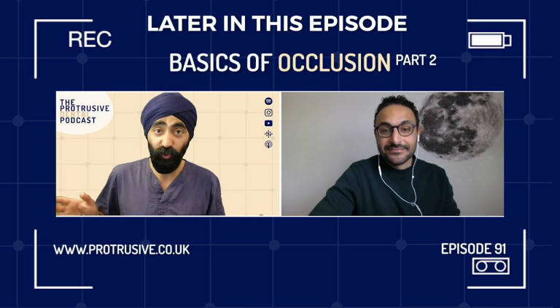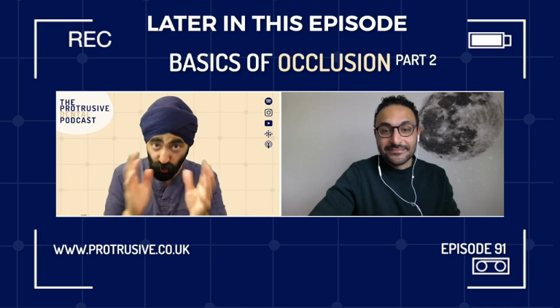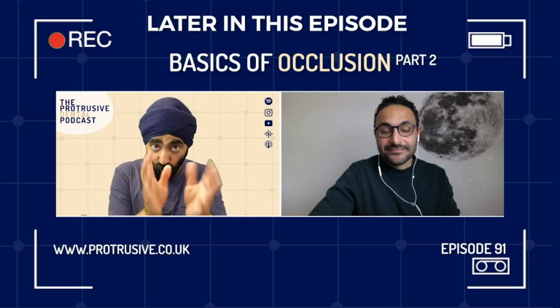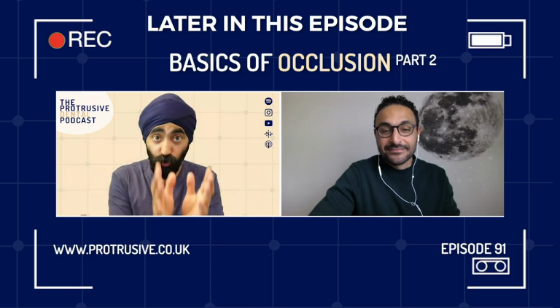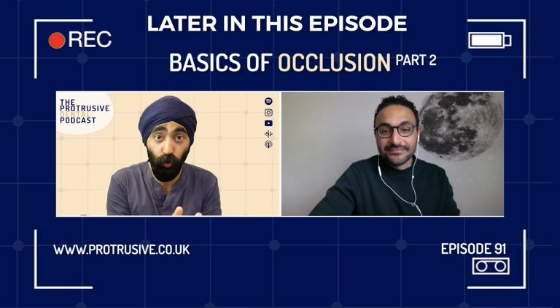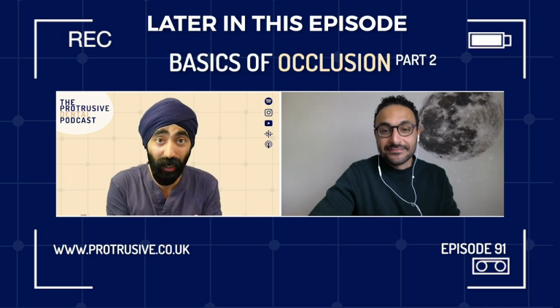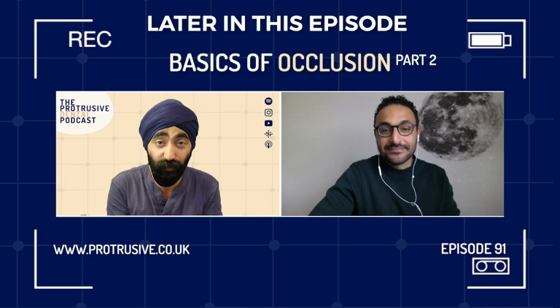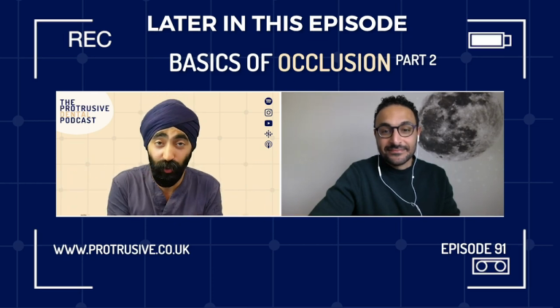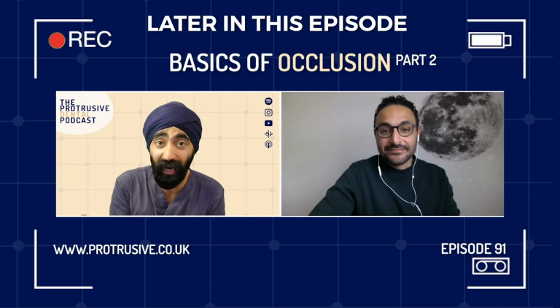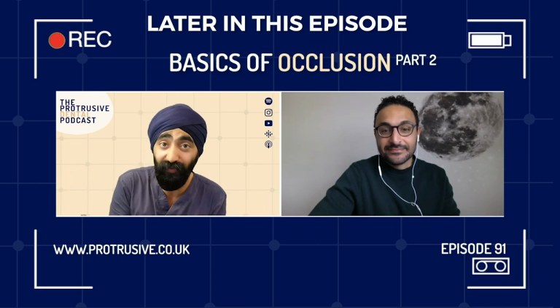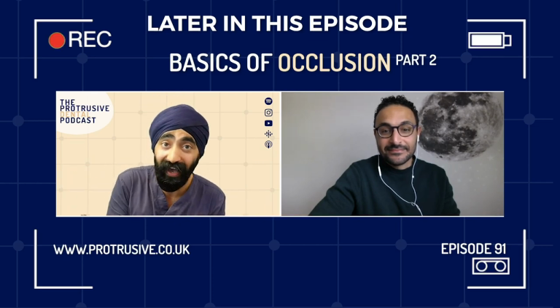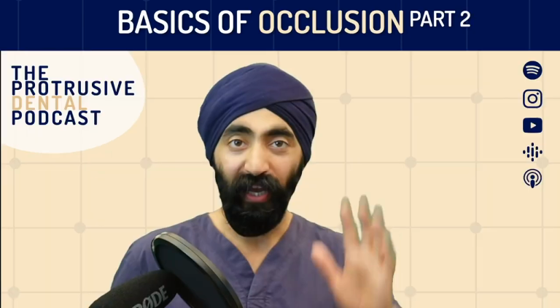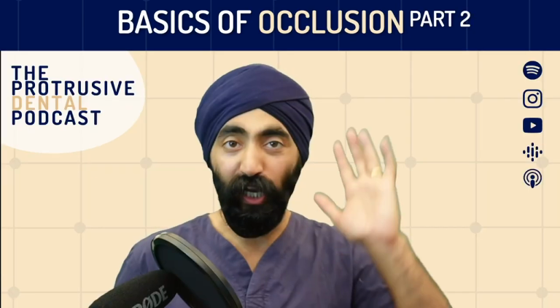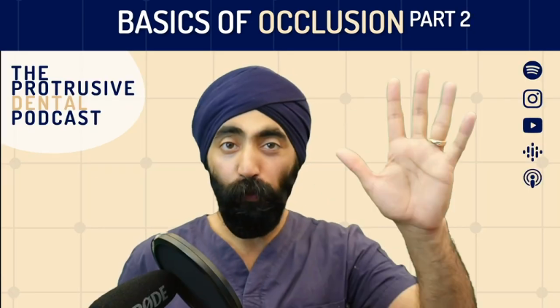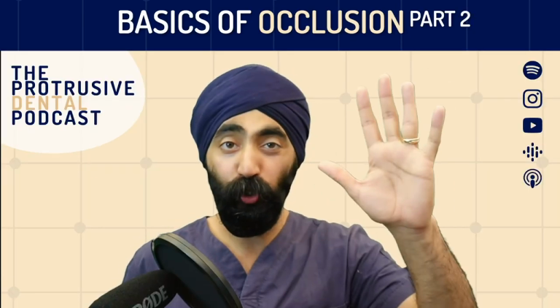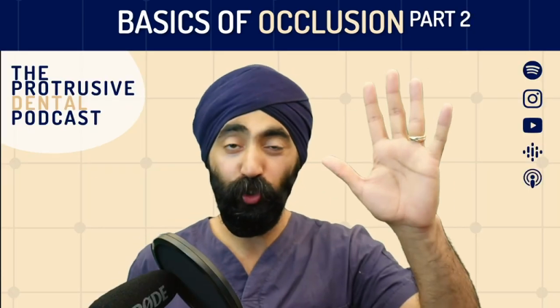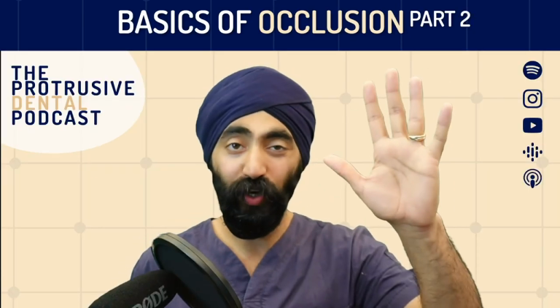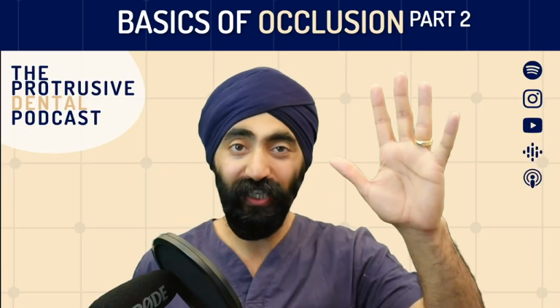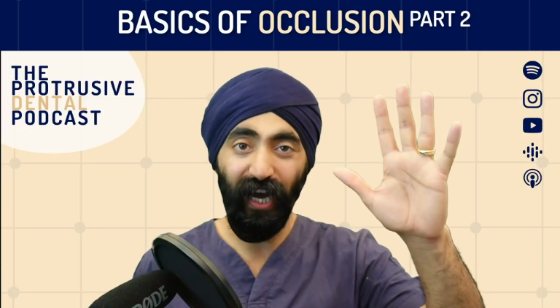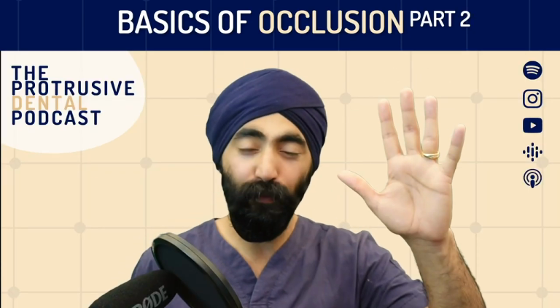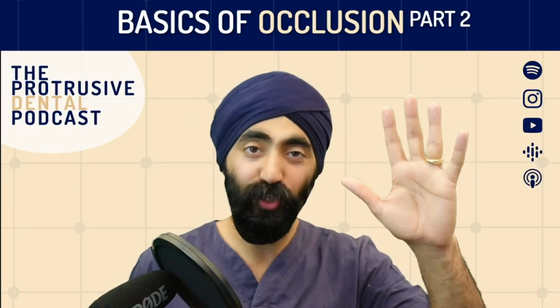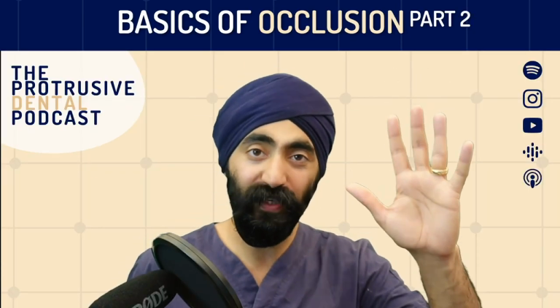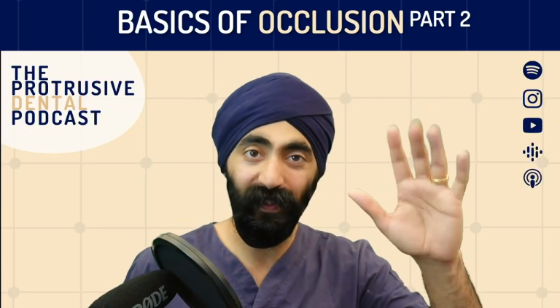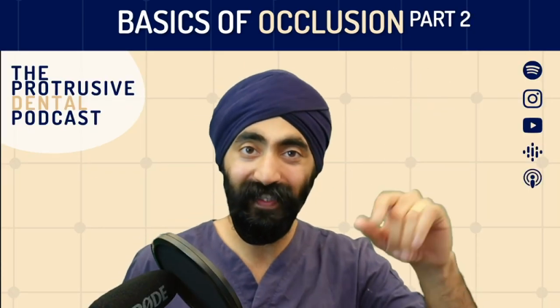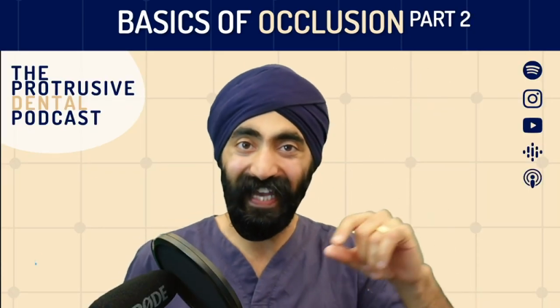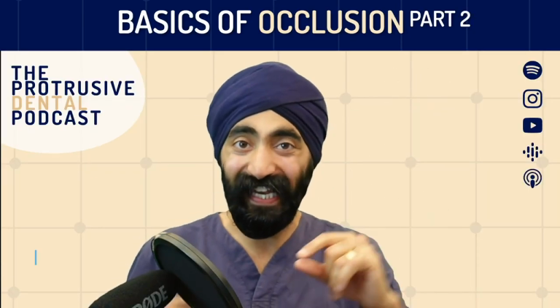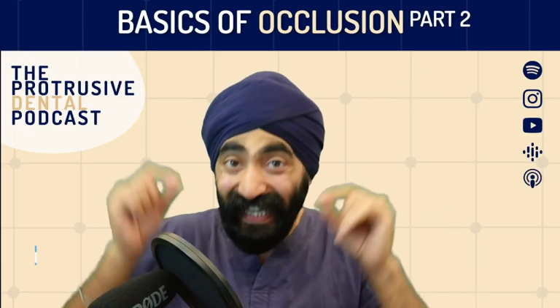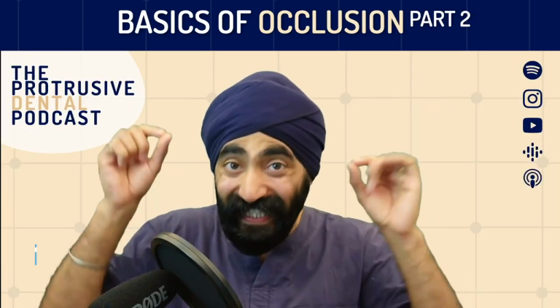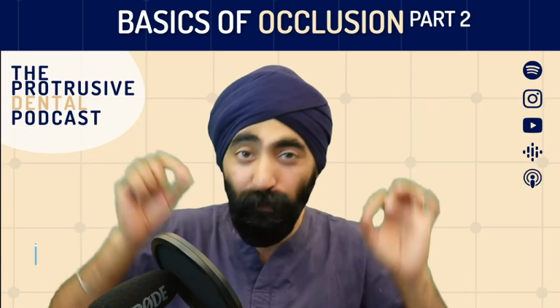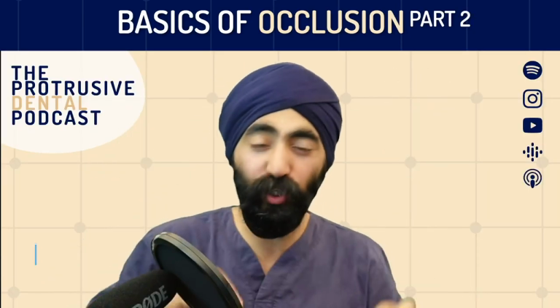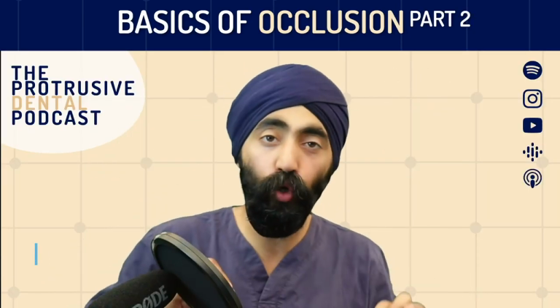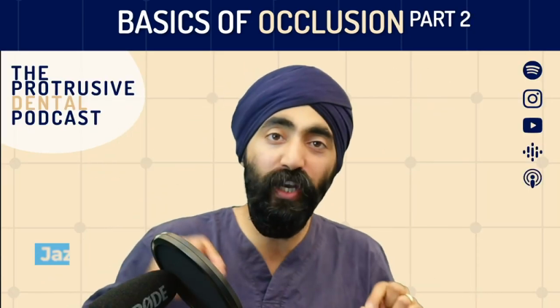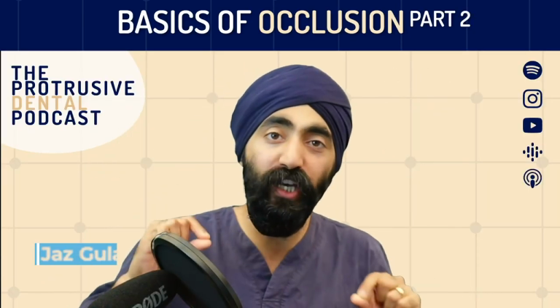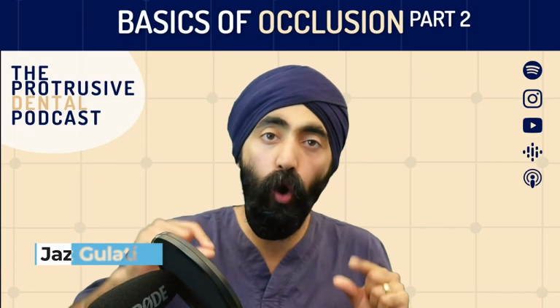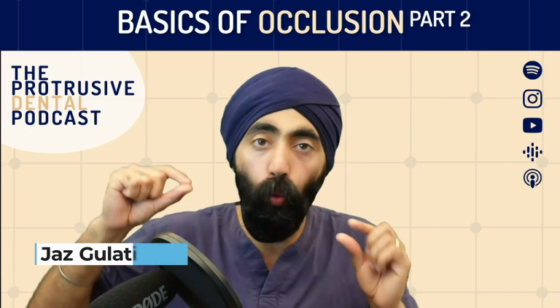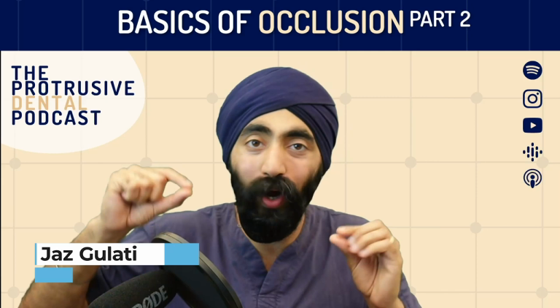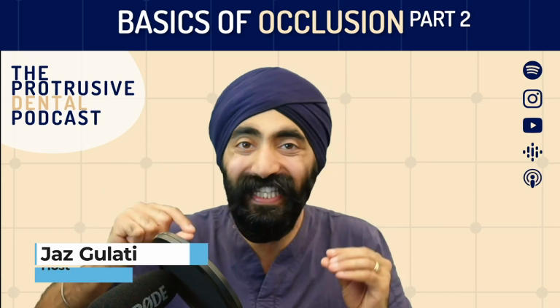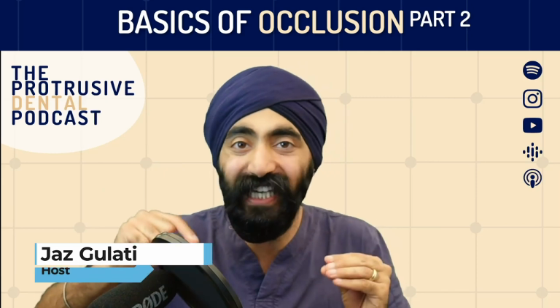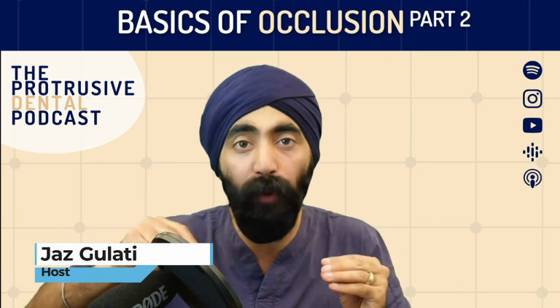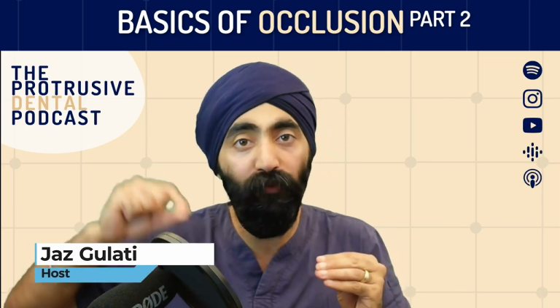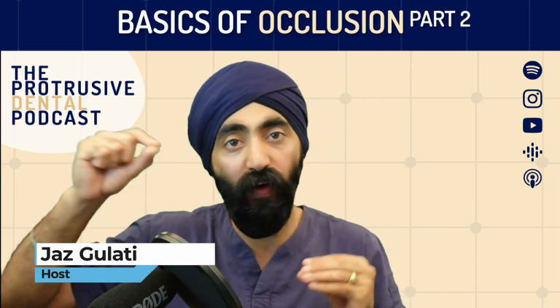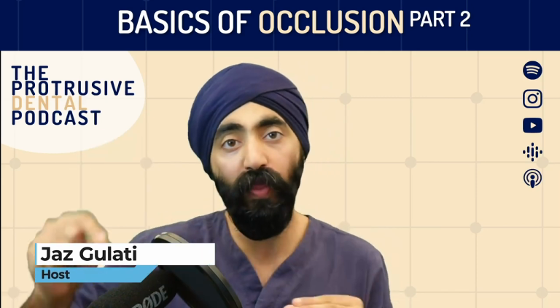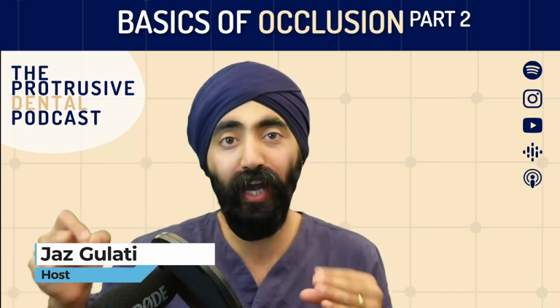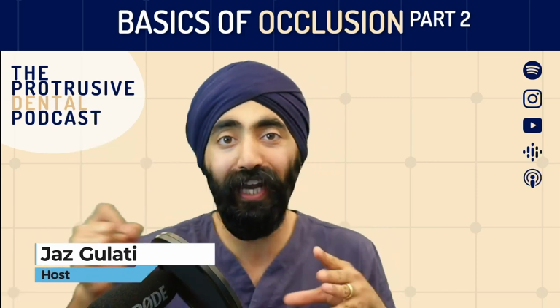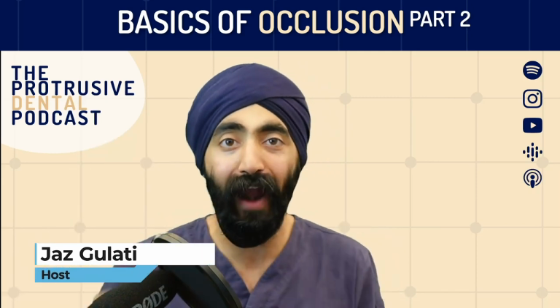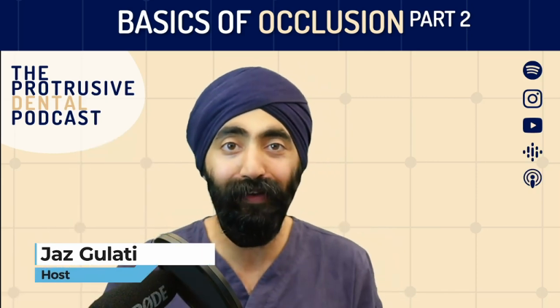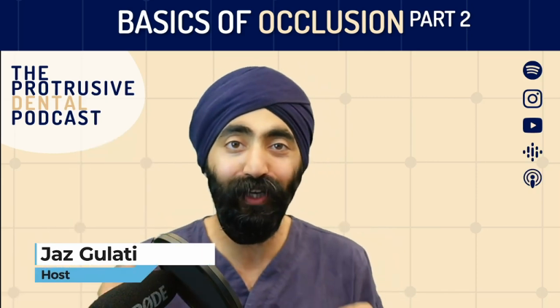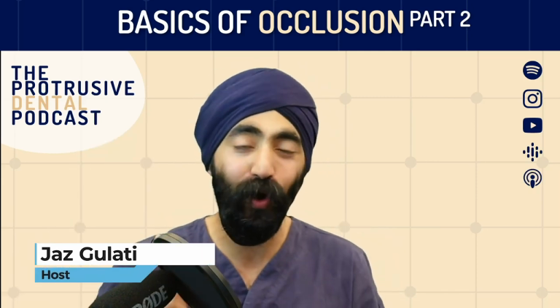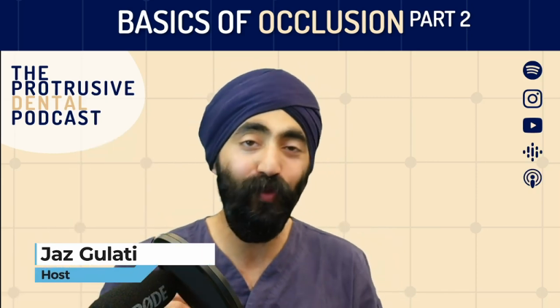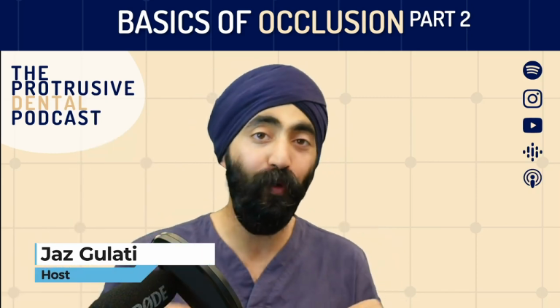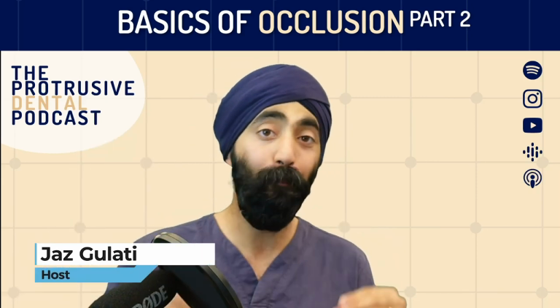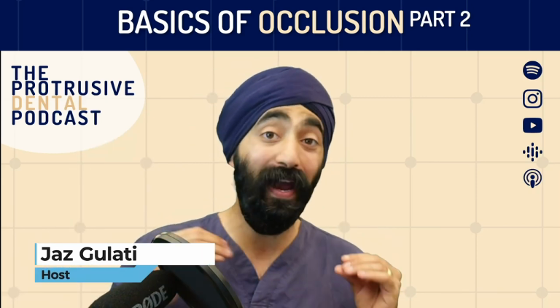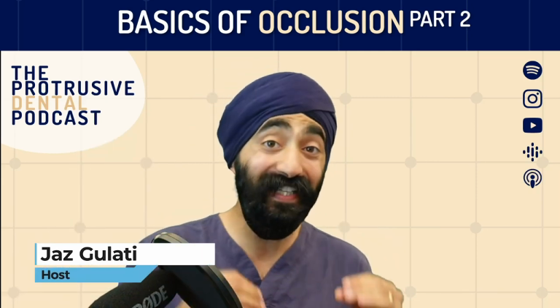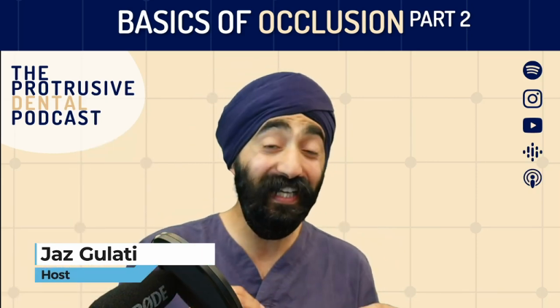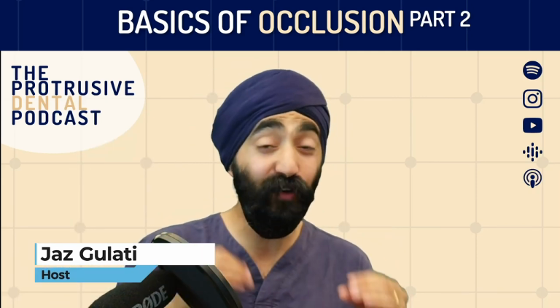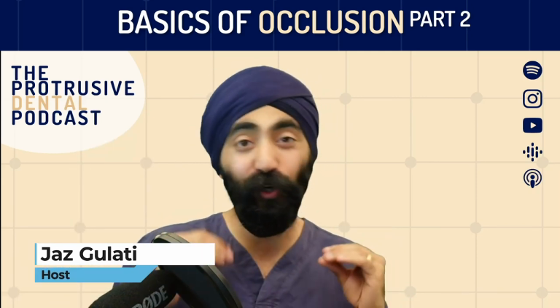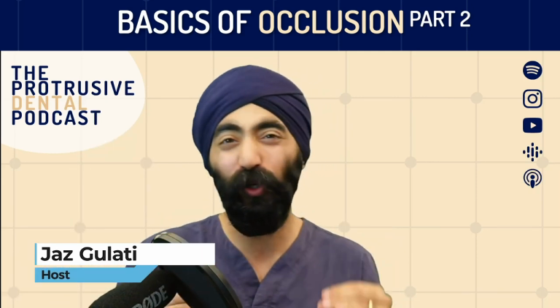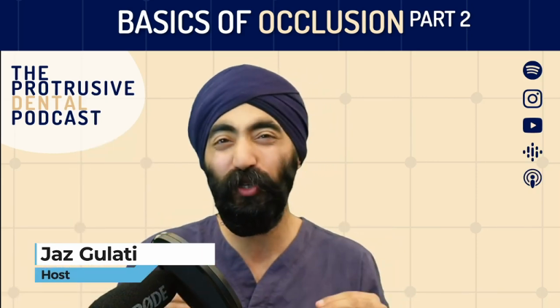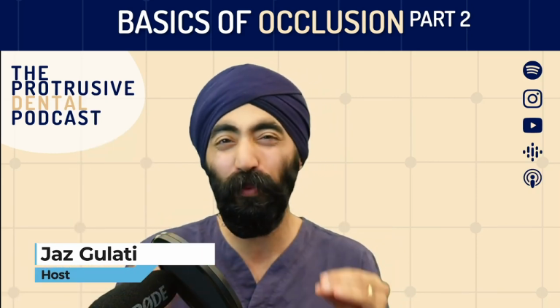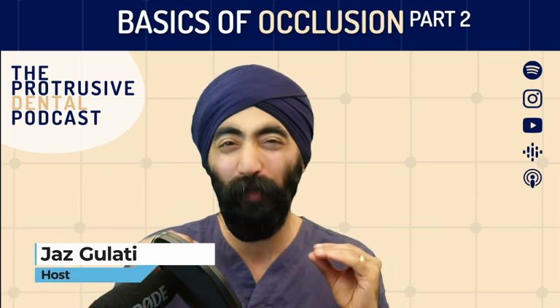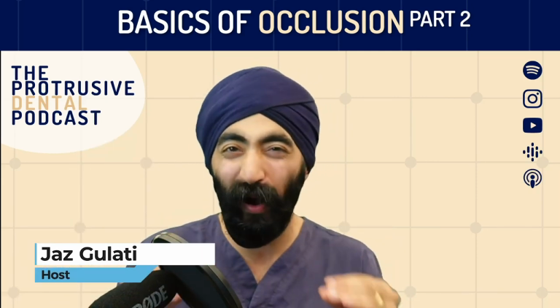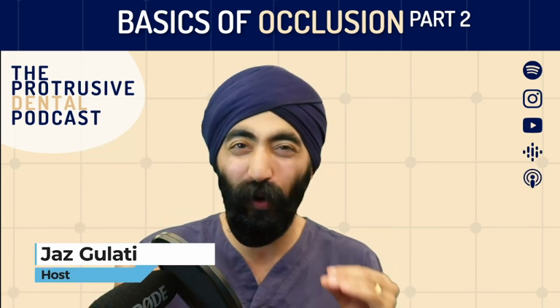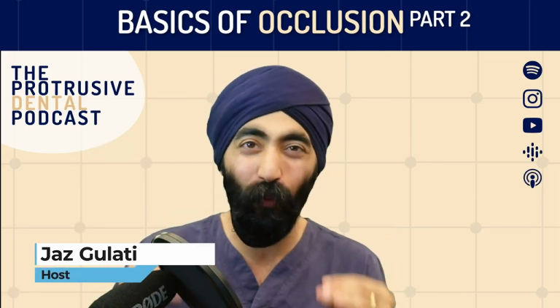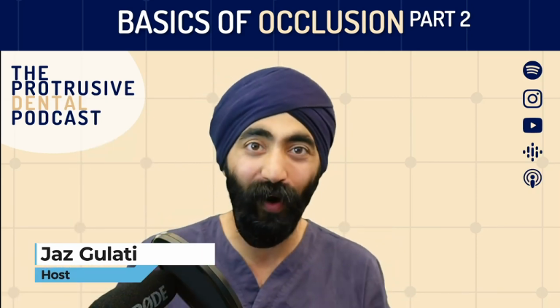Just those two gems that you gave there. In this episode, we go one step further carrying on from Basics of Occlusion Part One.